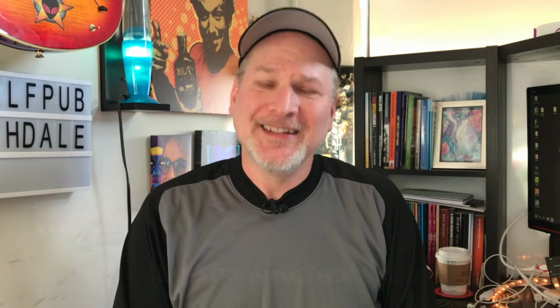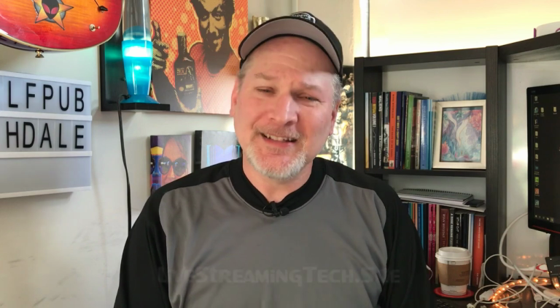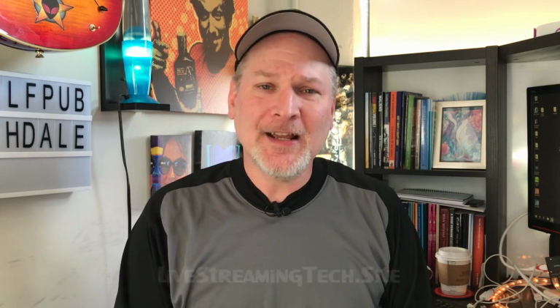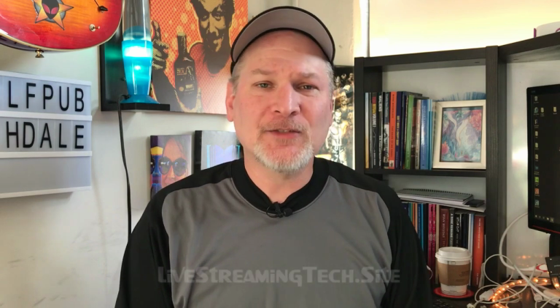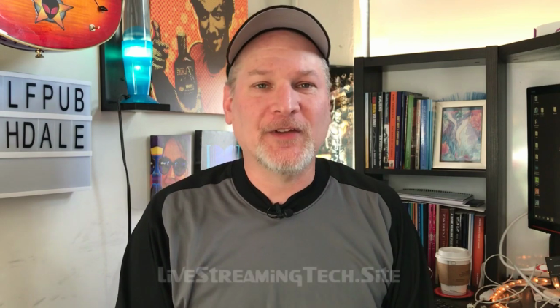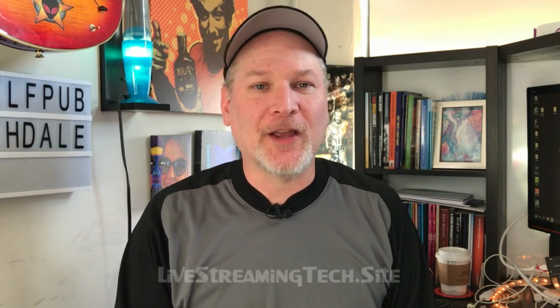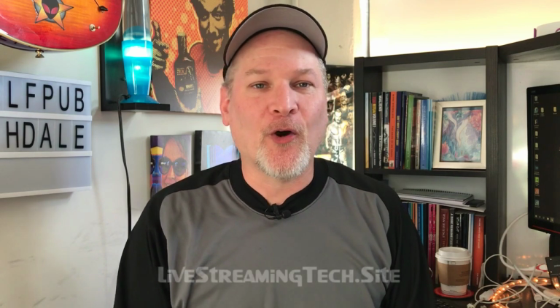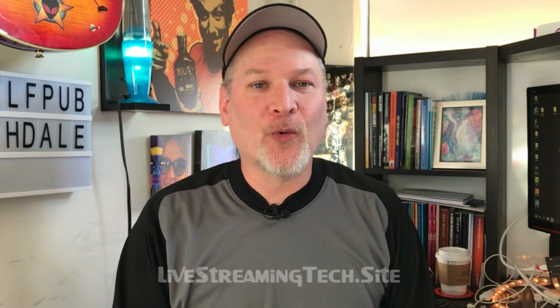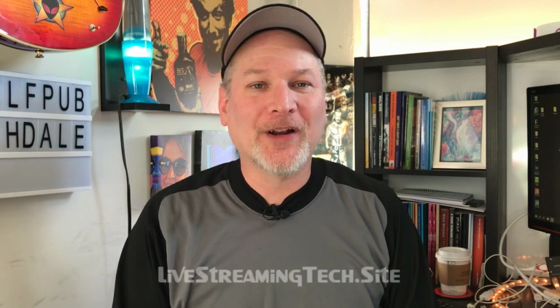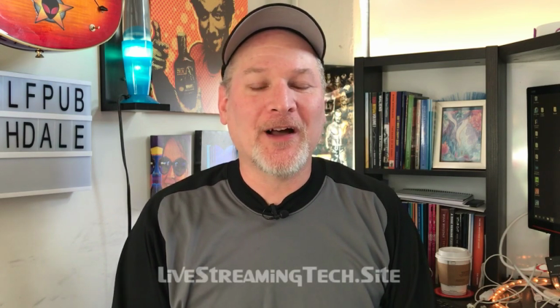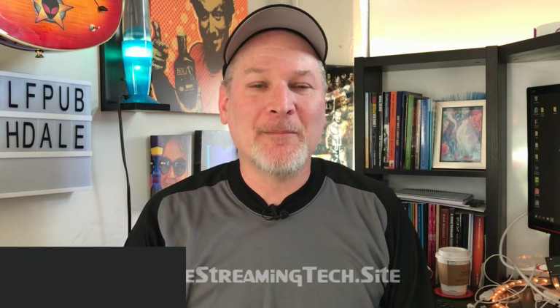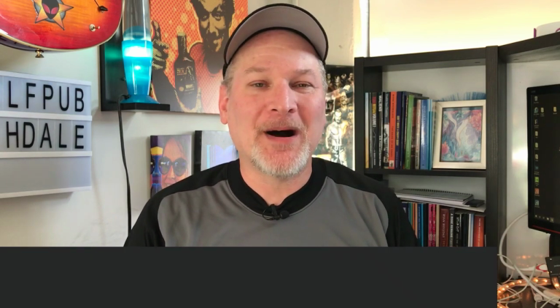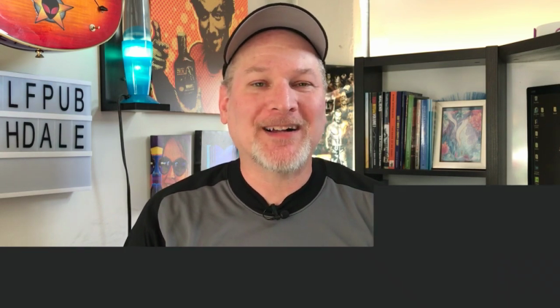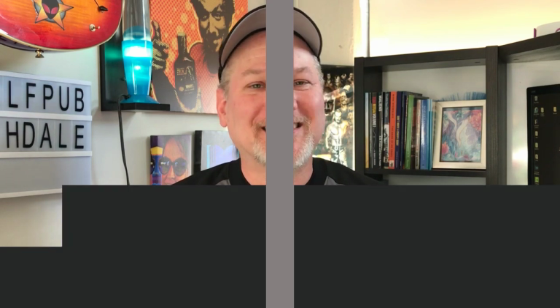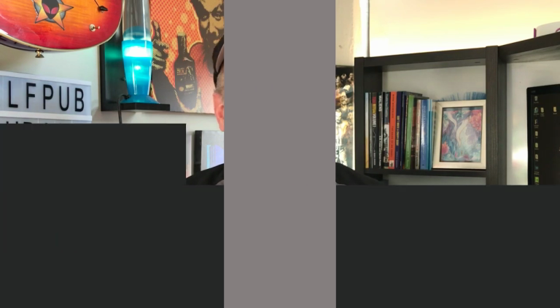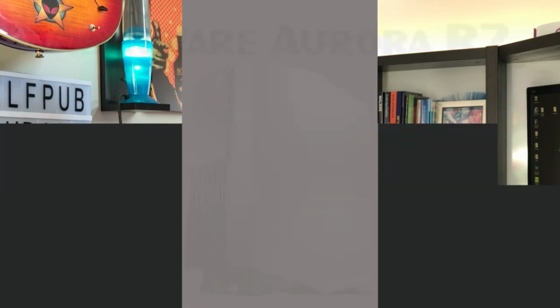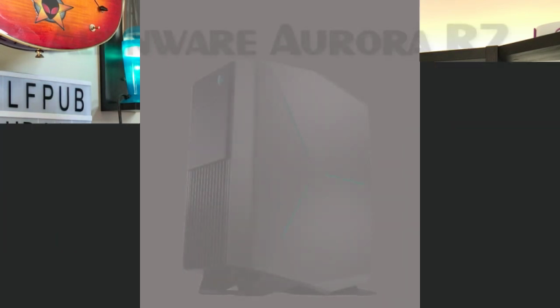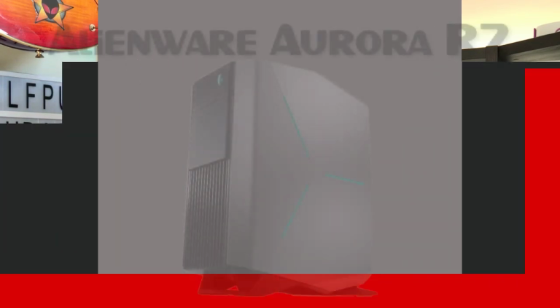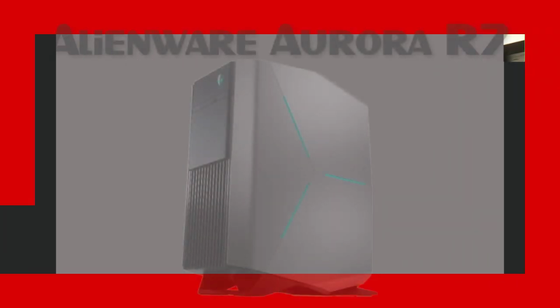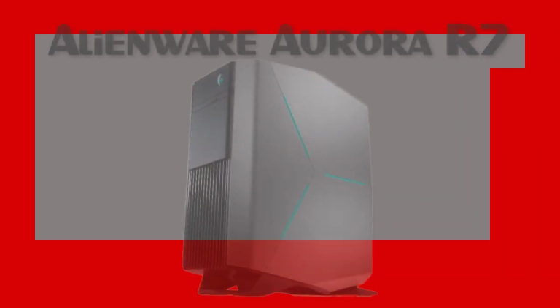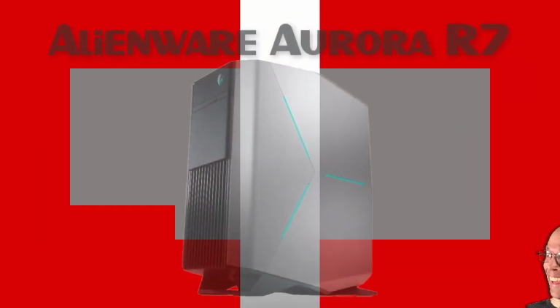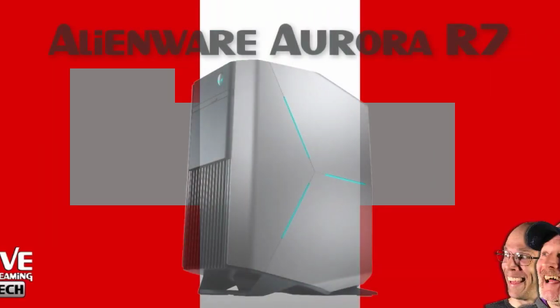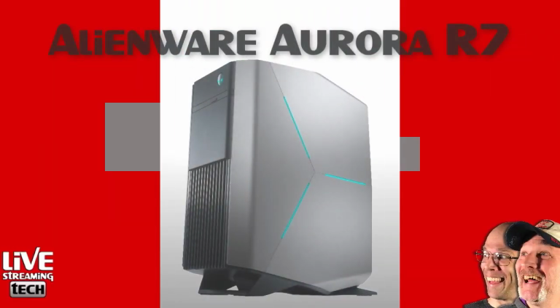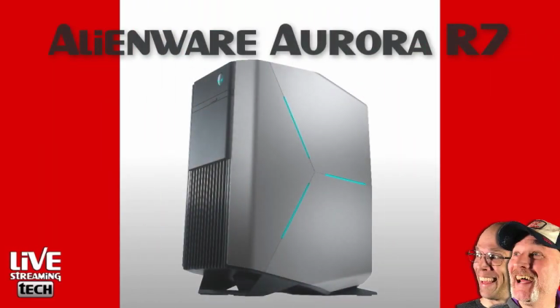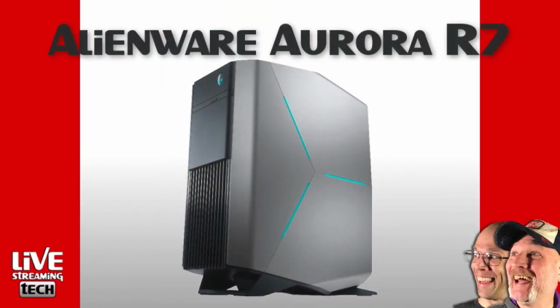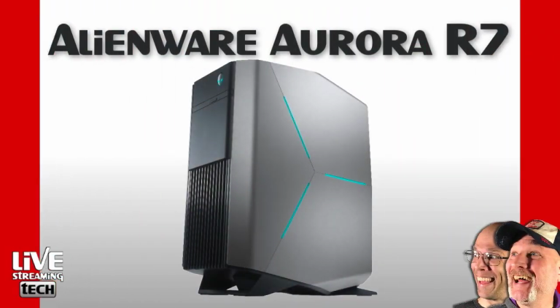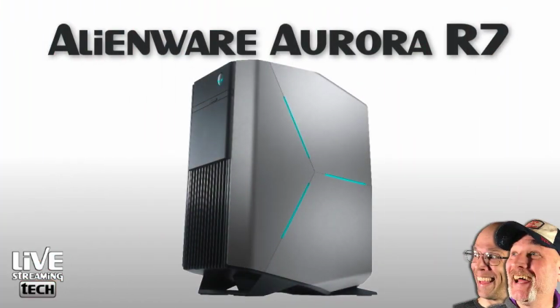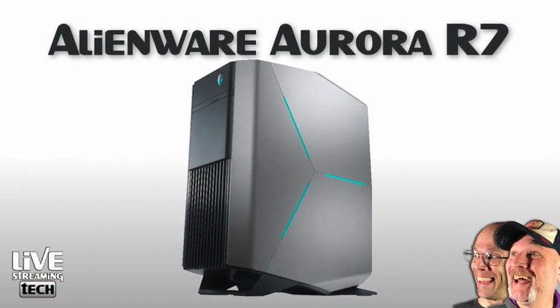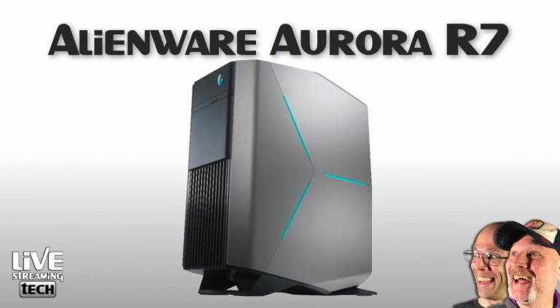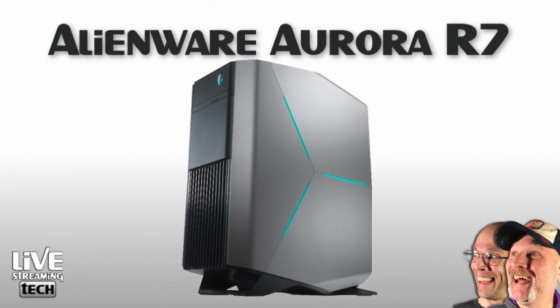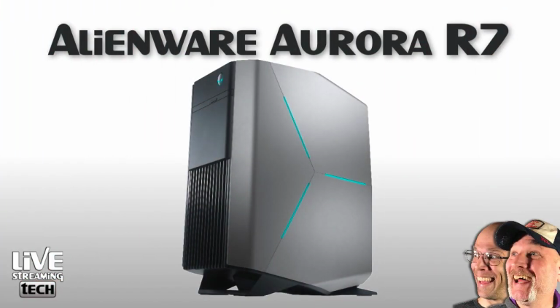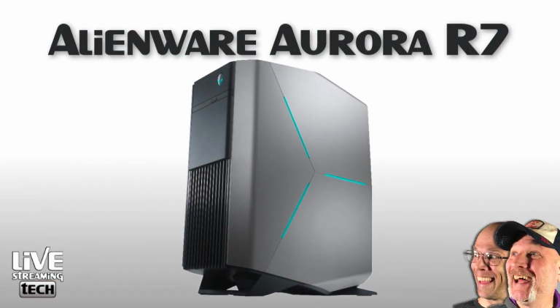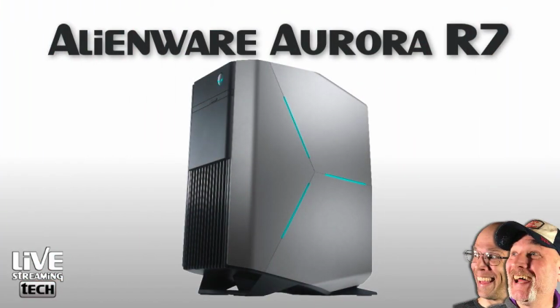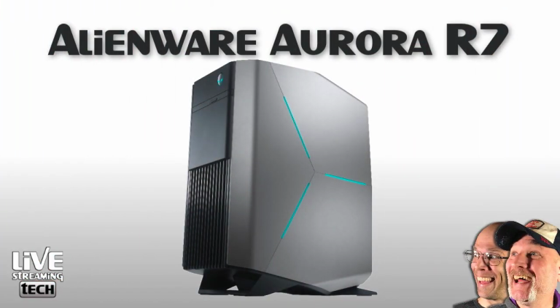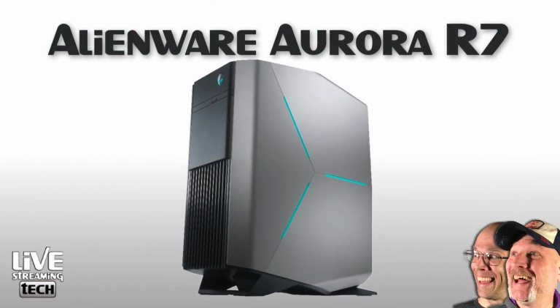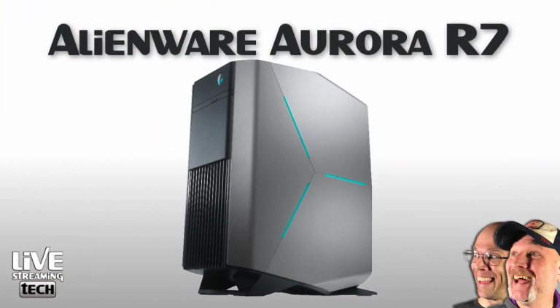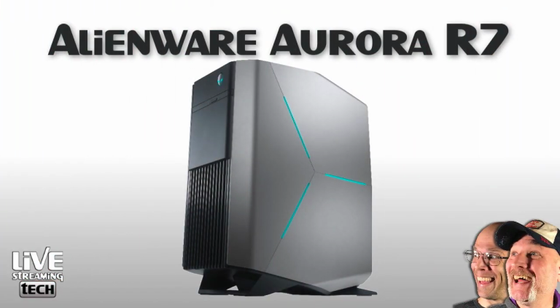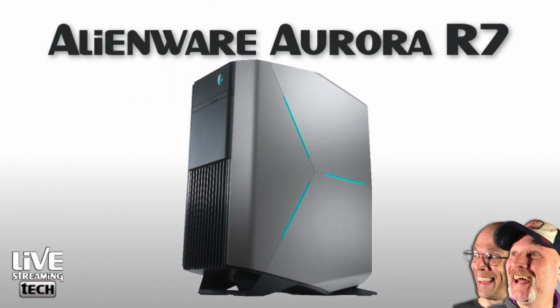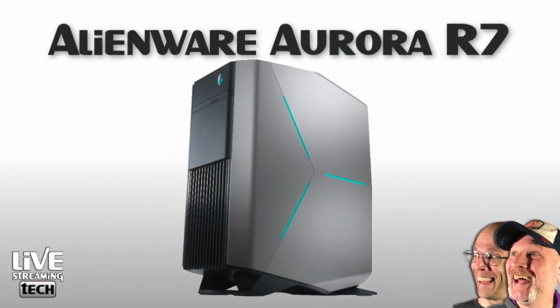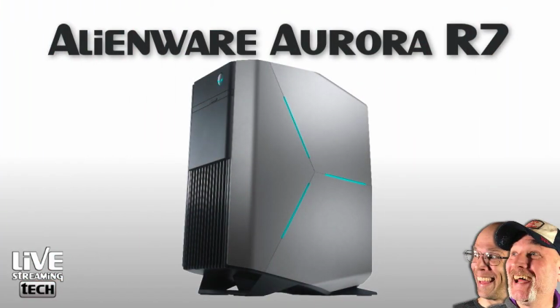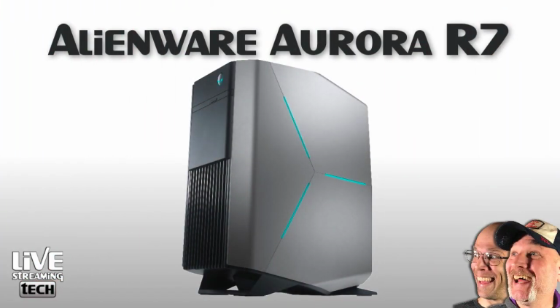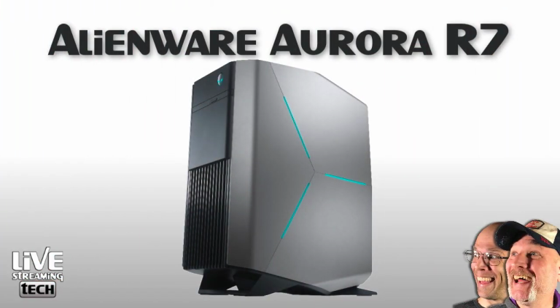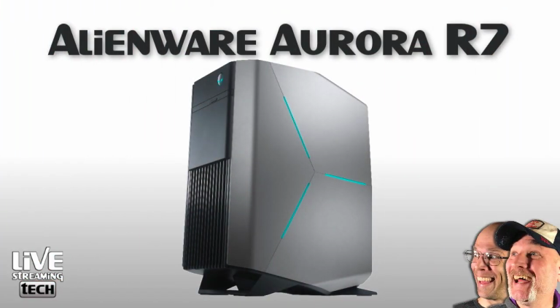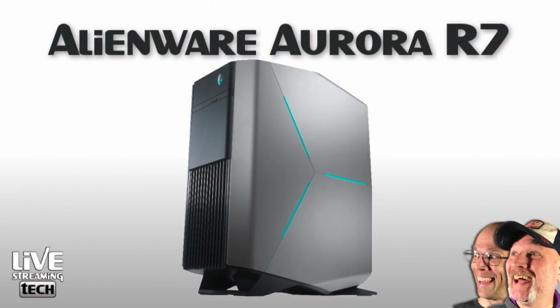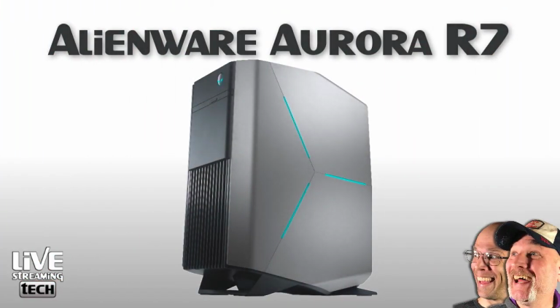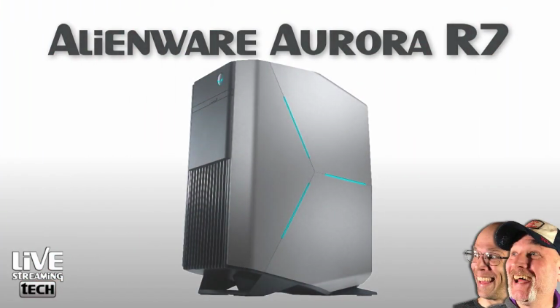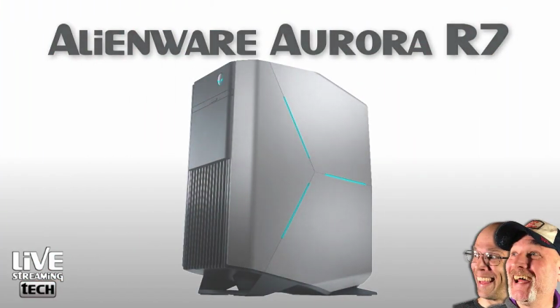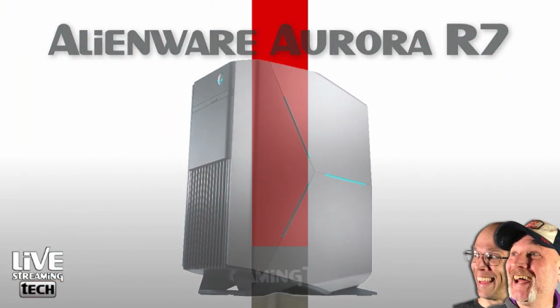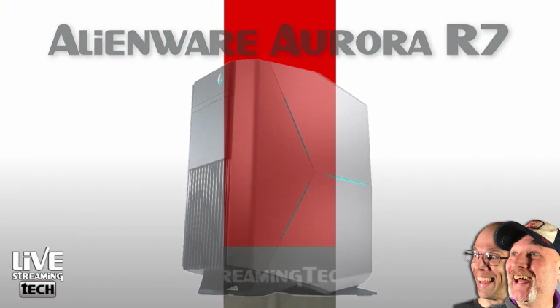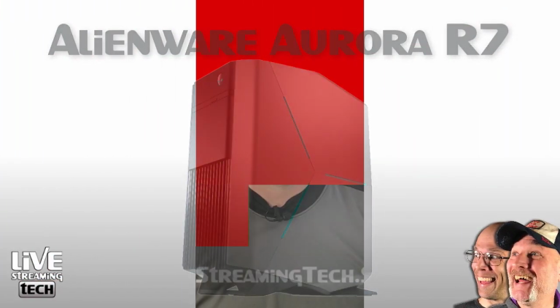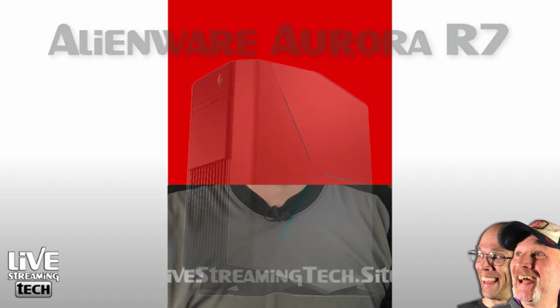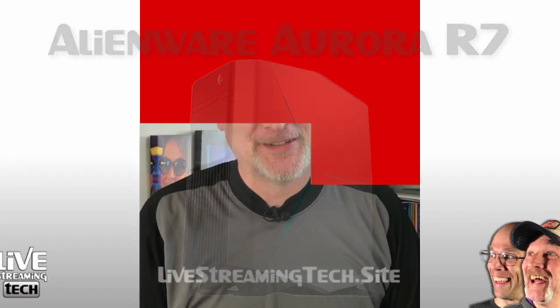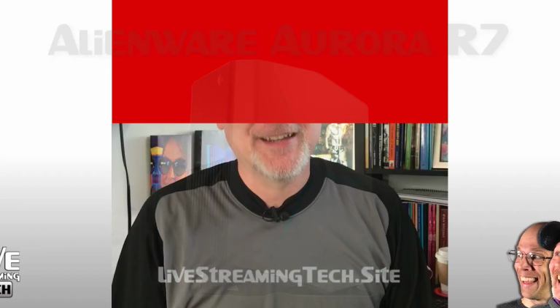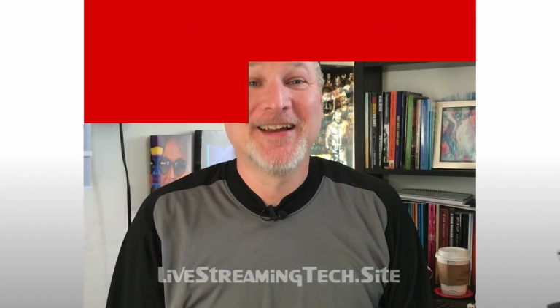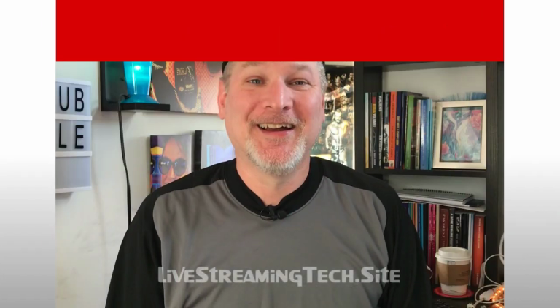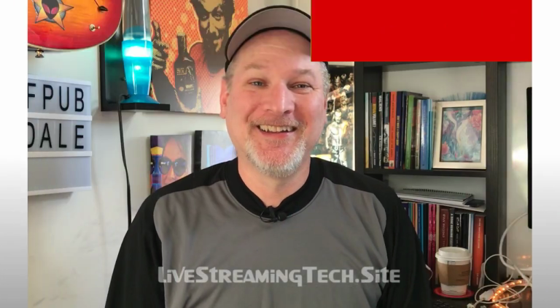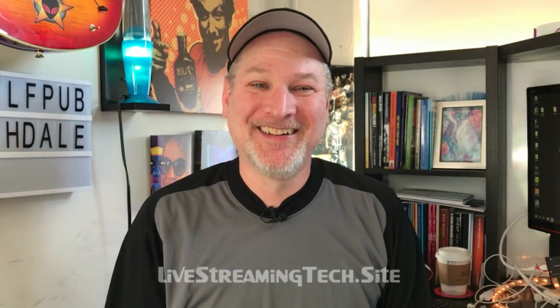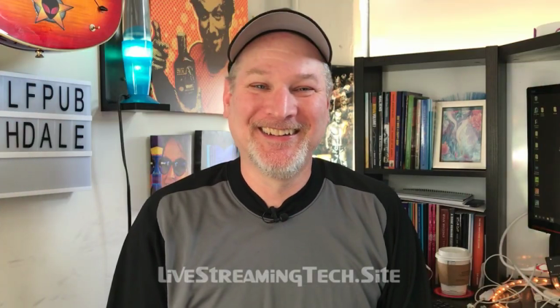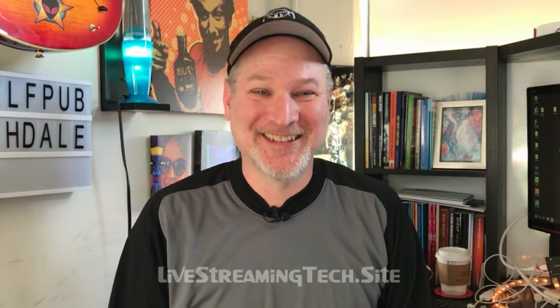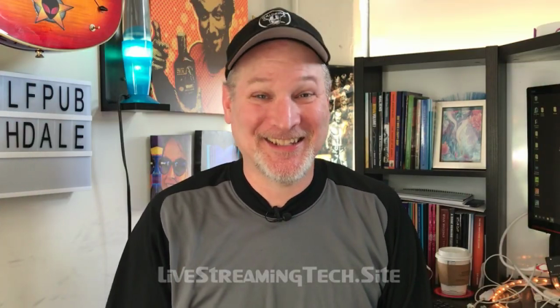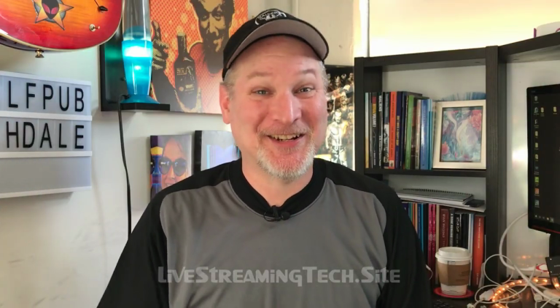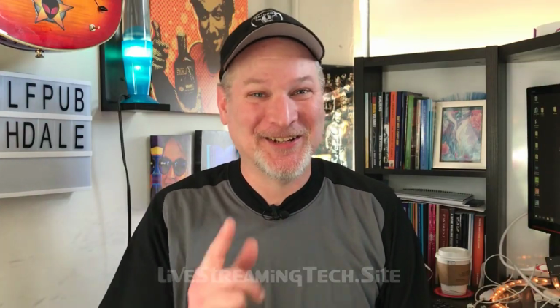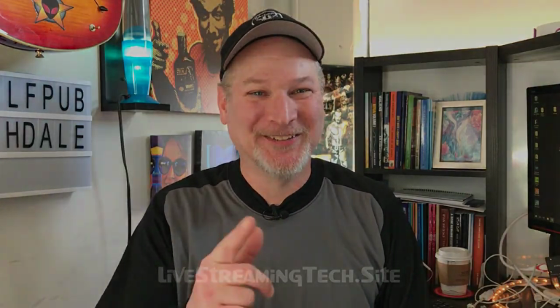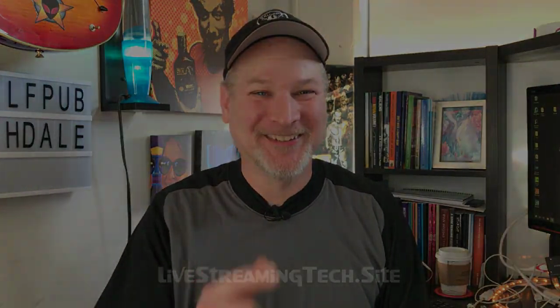In today's video, we're going to unbox the Alienware Aurora R7. Say that fast 10 times. Stay tuned.